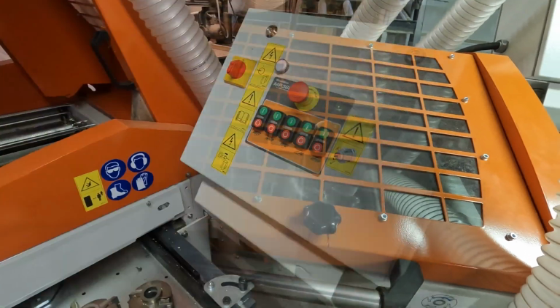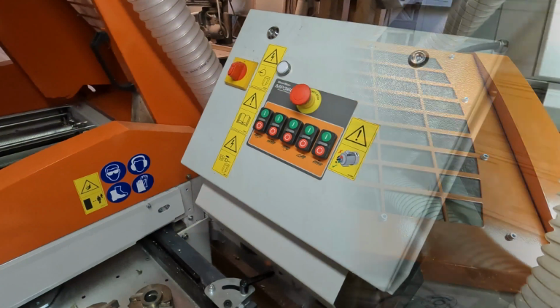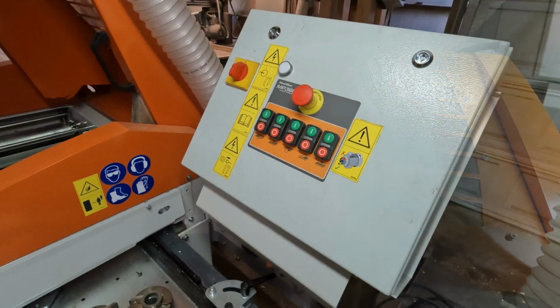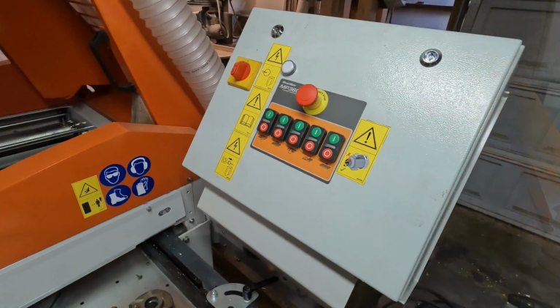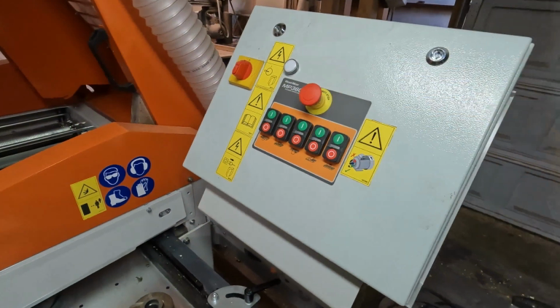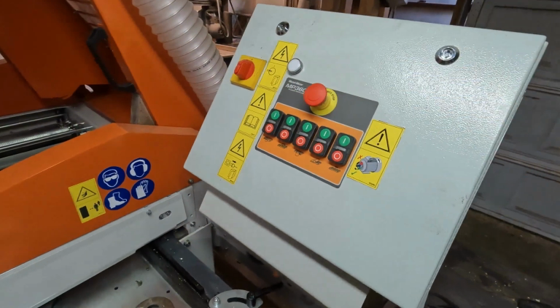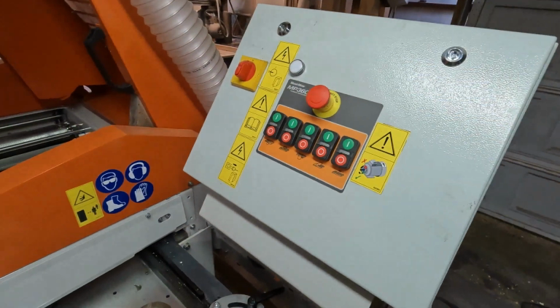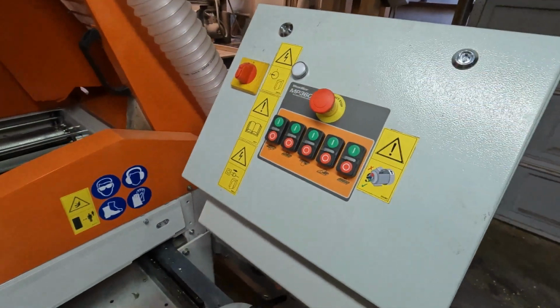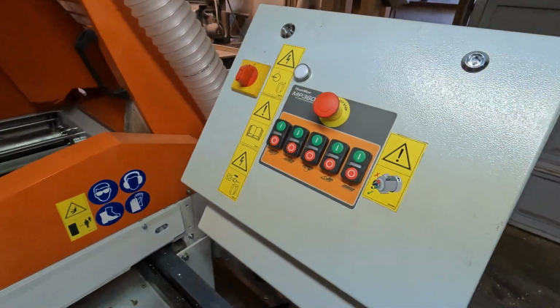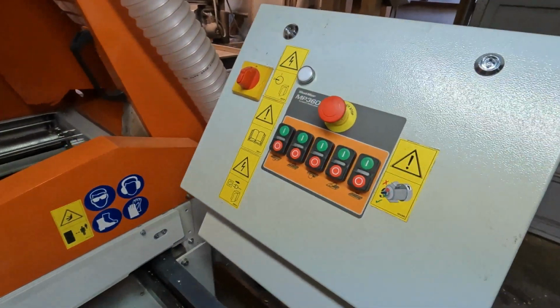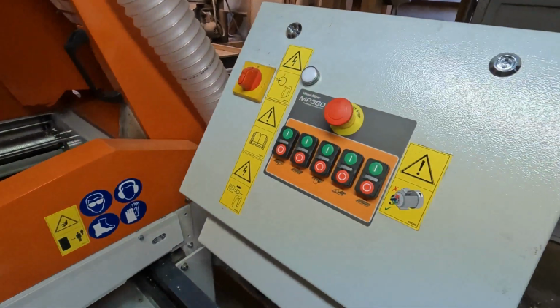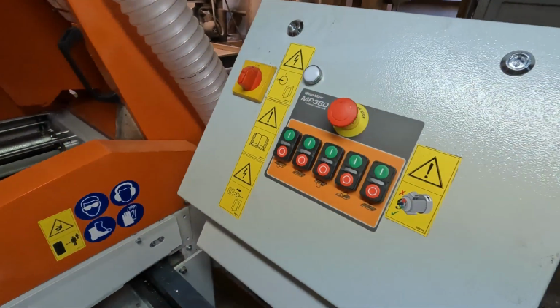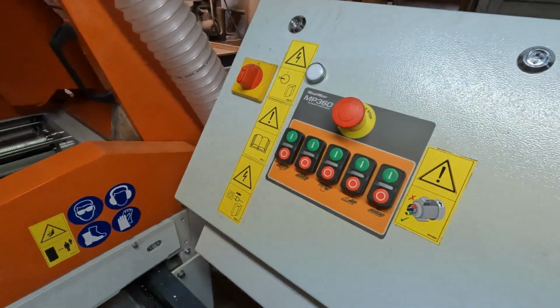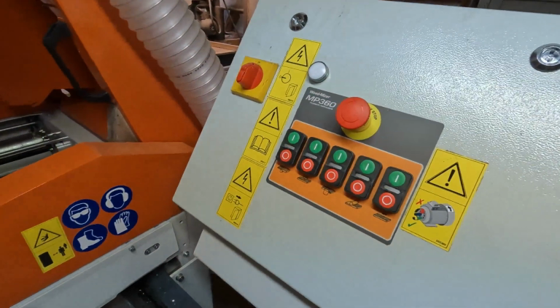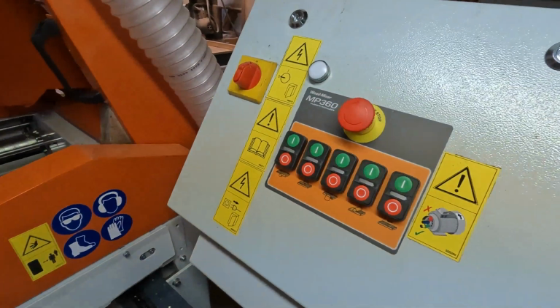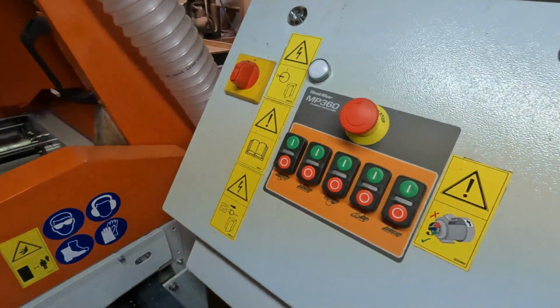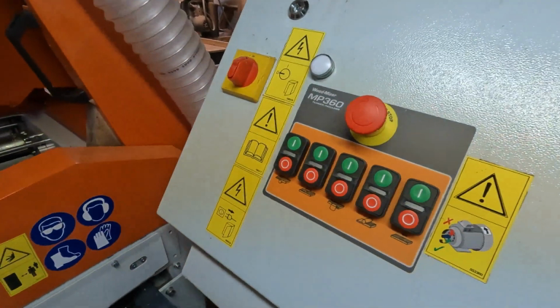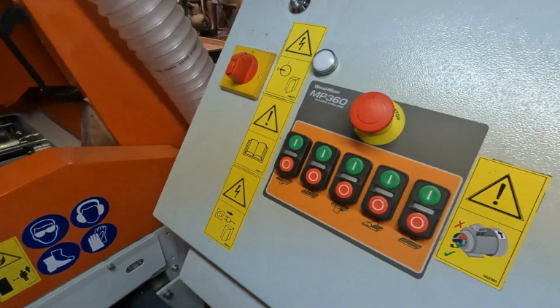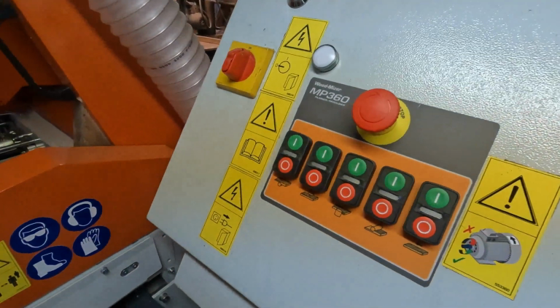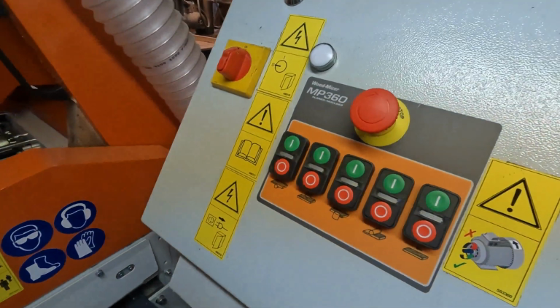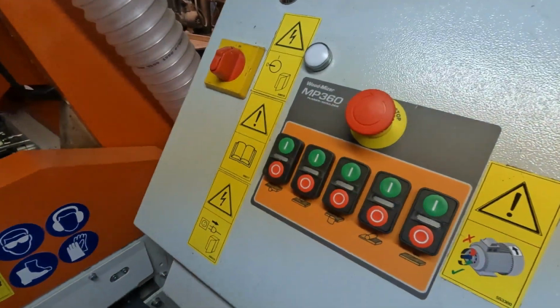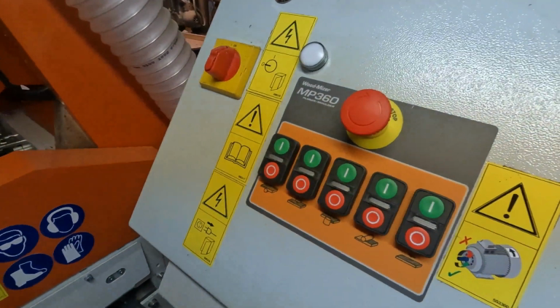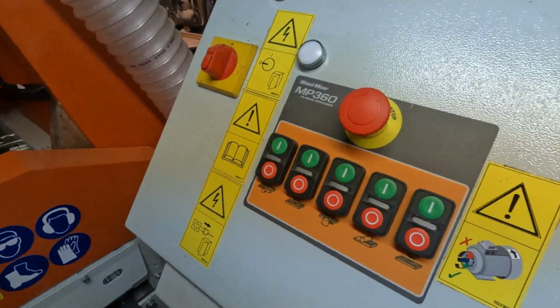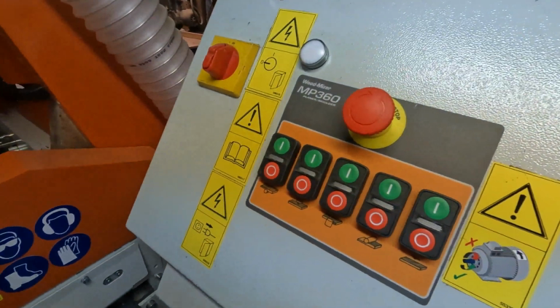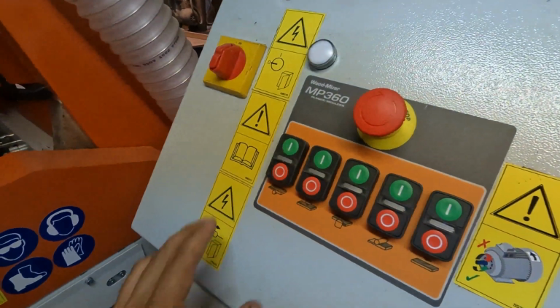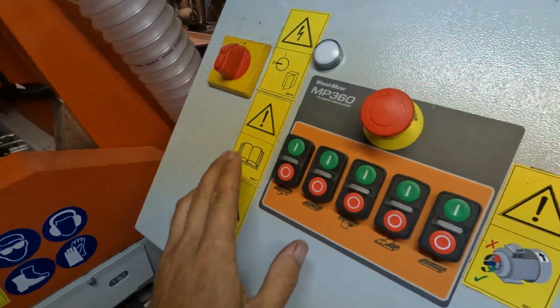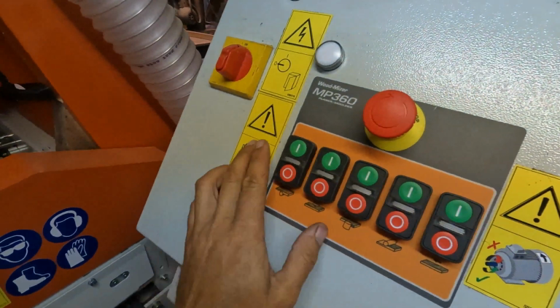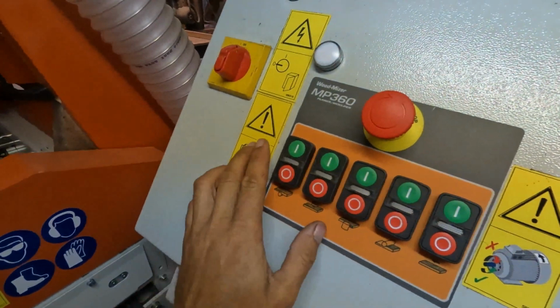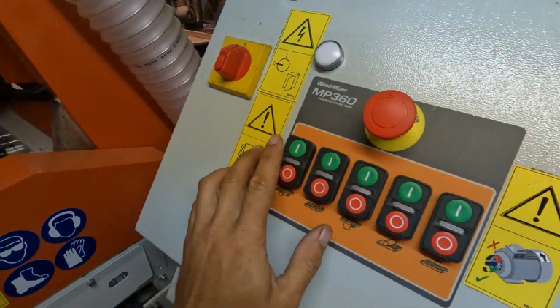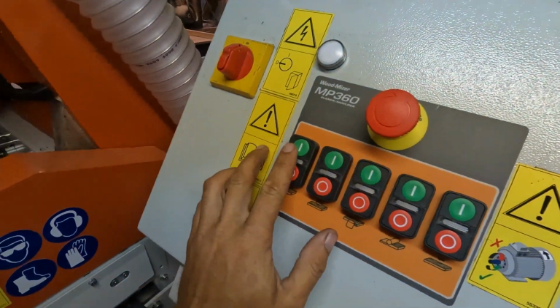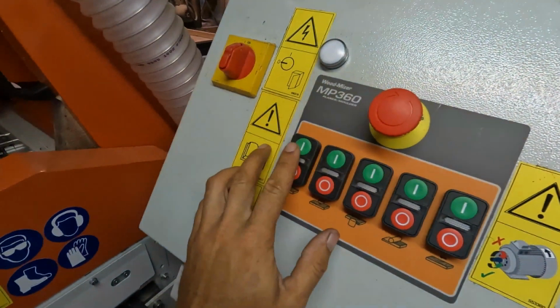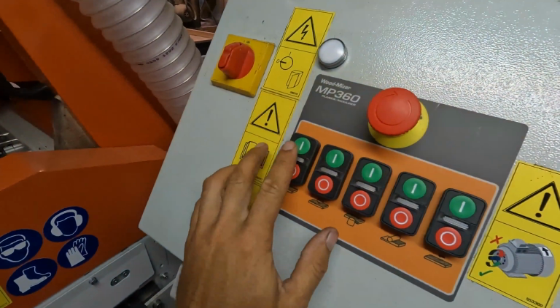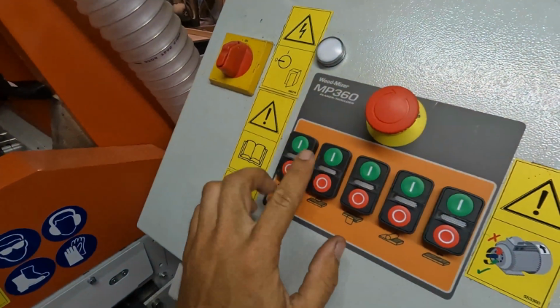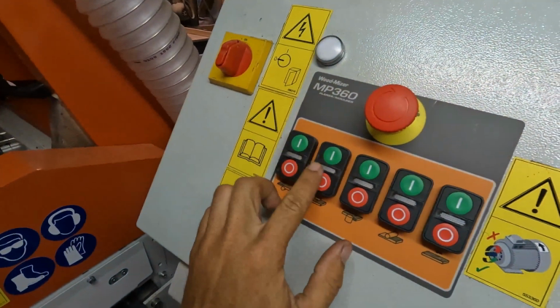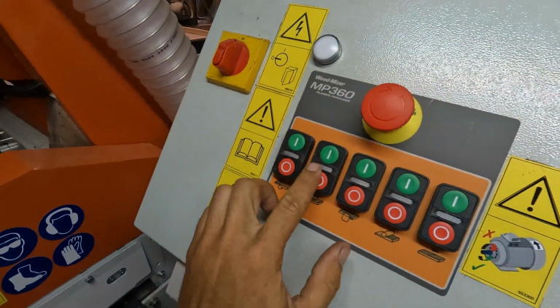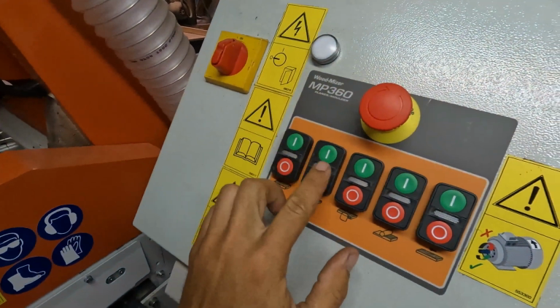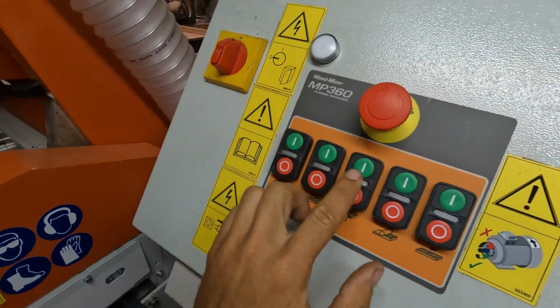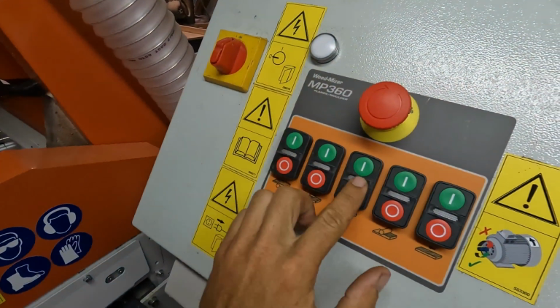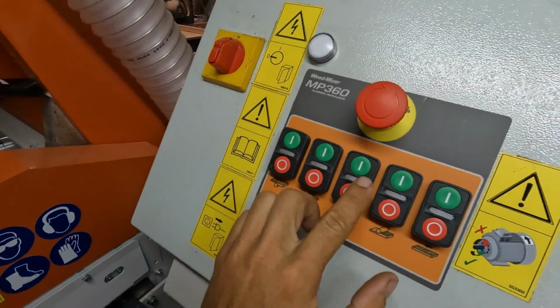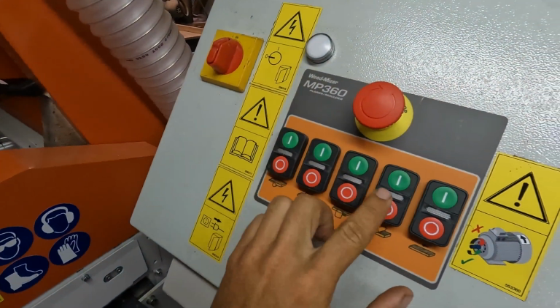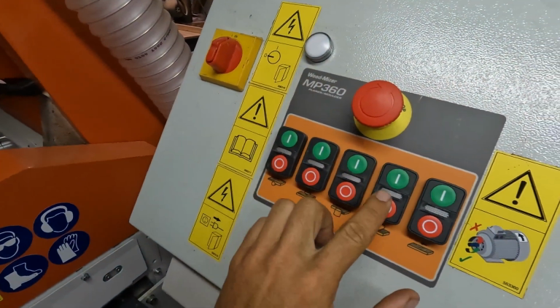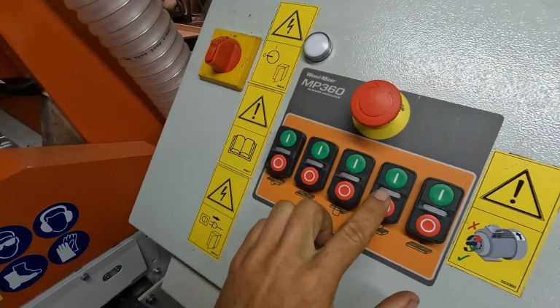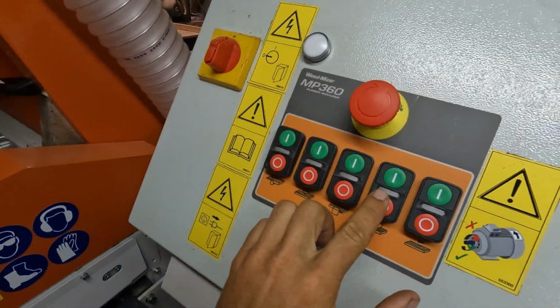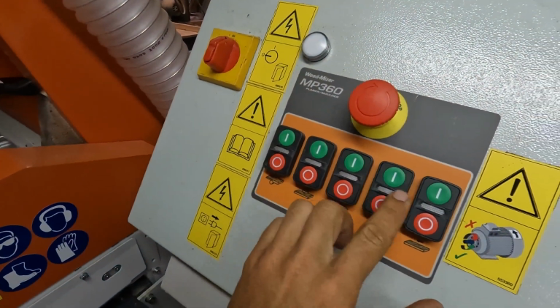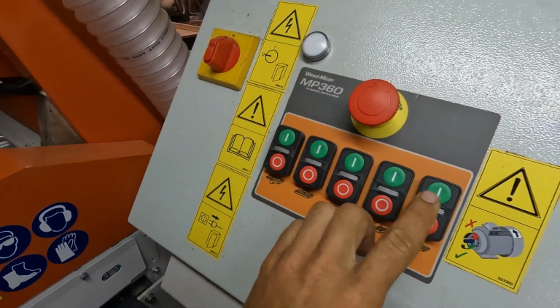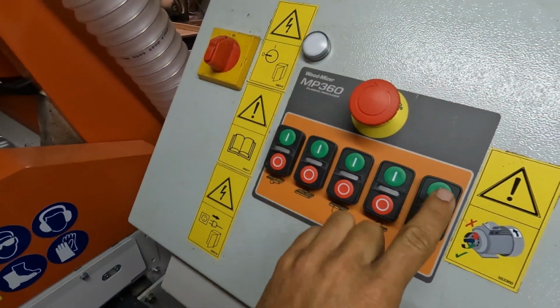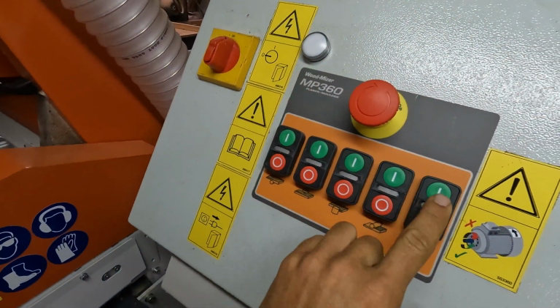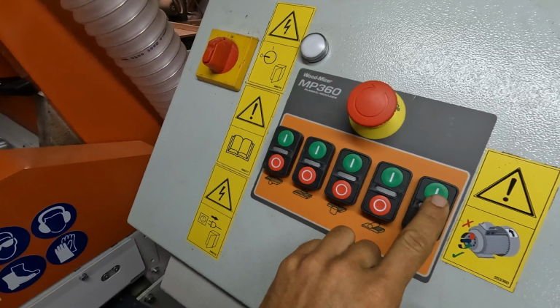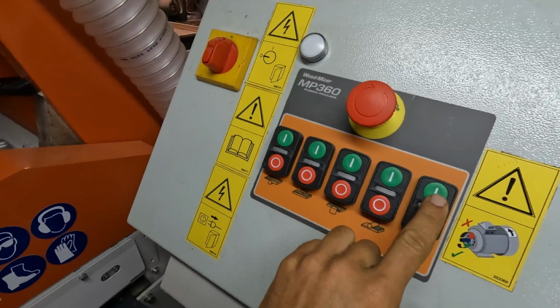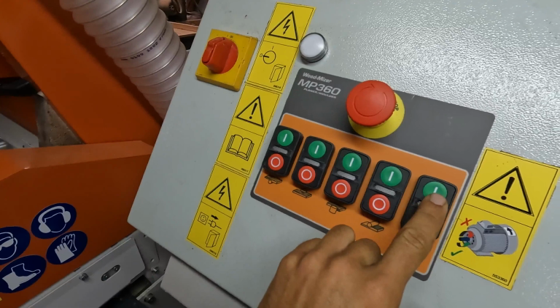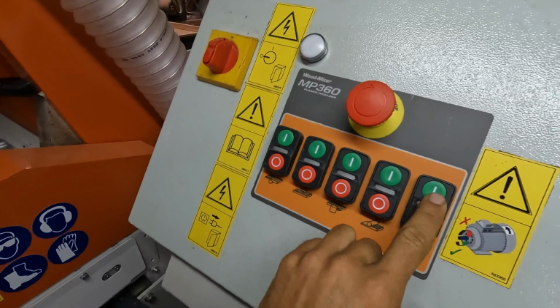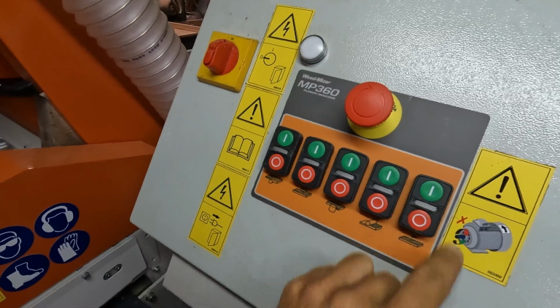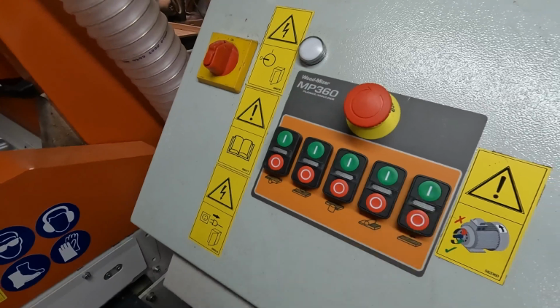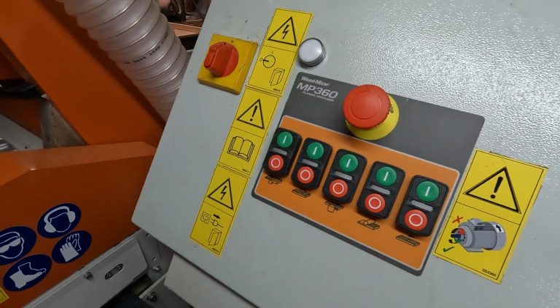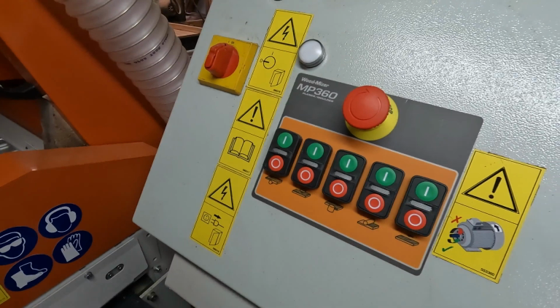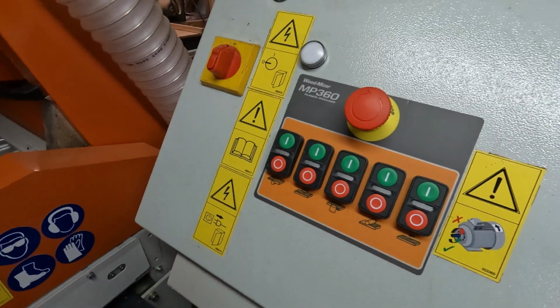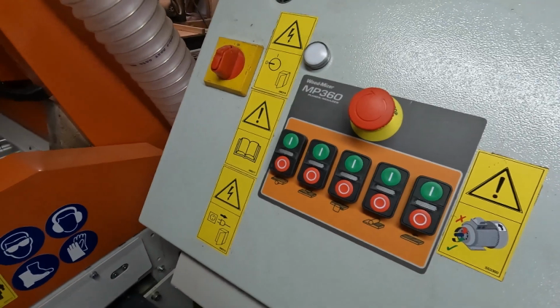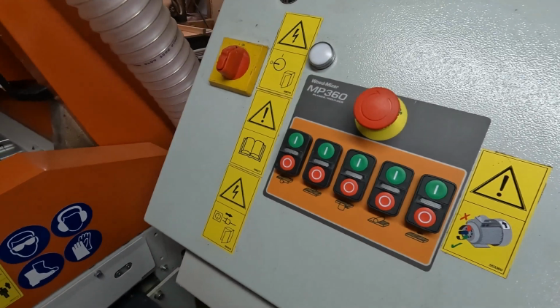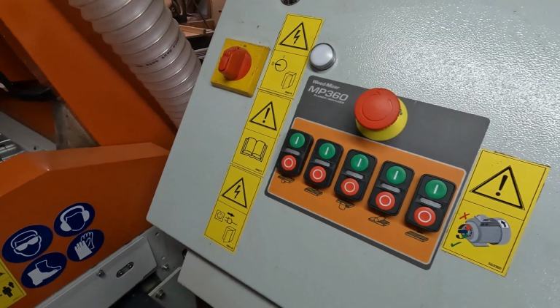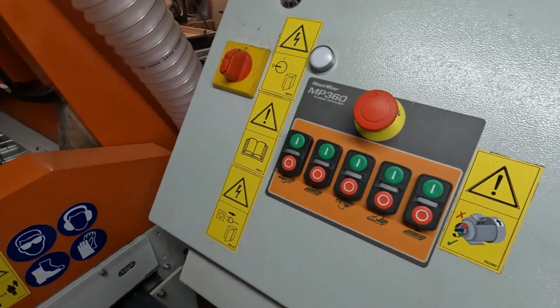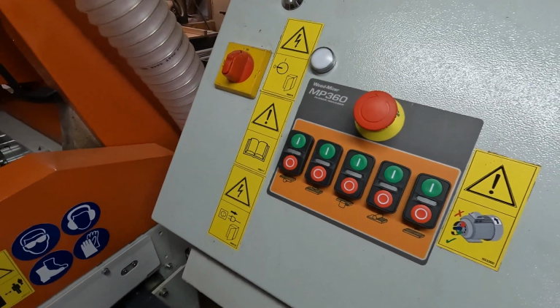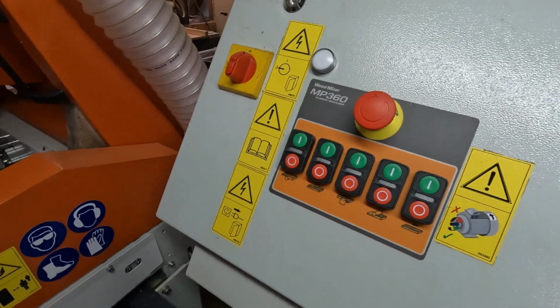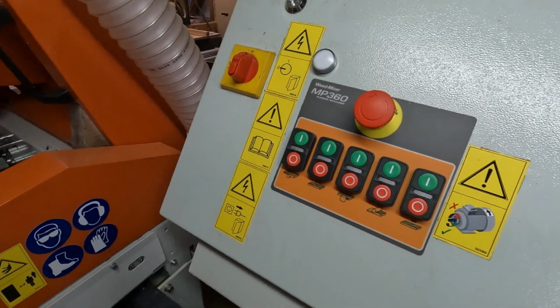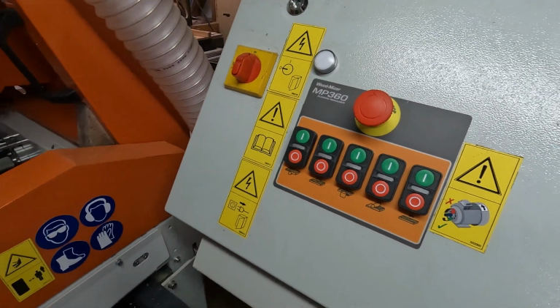This machine has five motors on it — one for each of the four cutters and then a motor for the feed rollers.